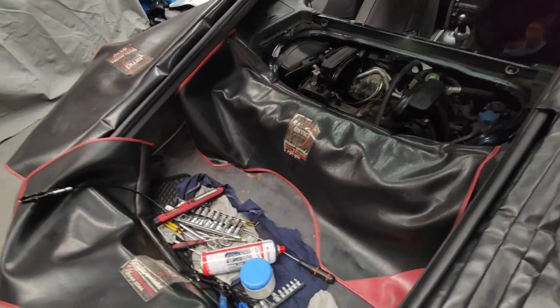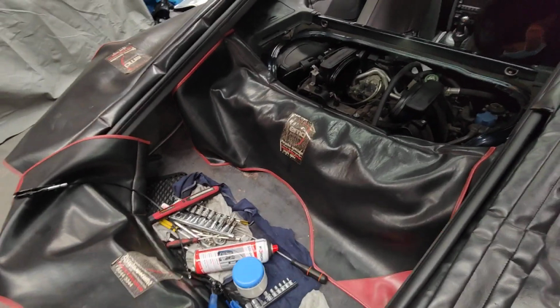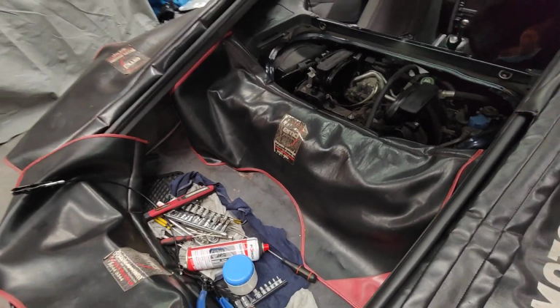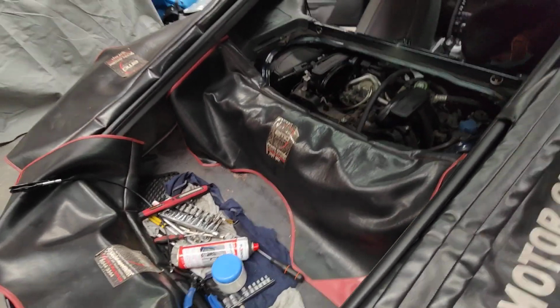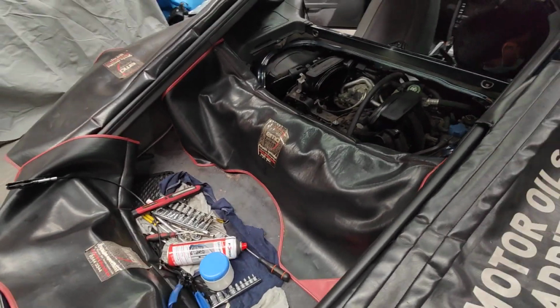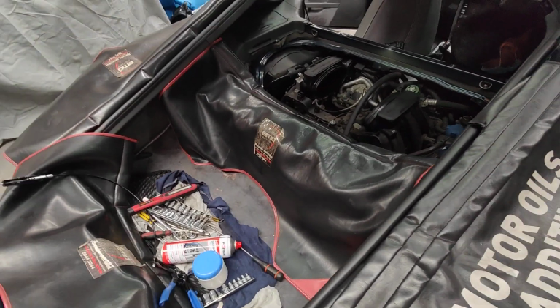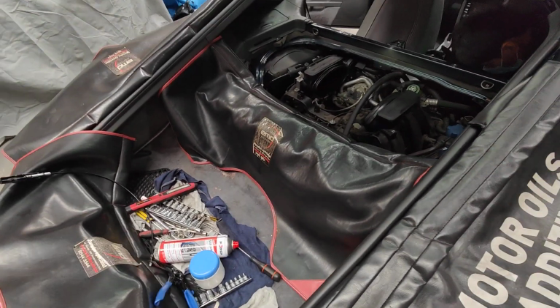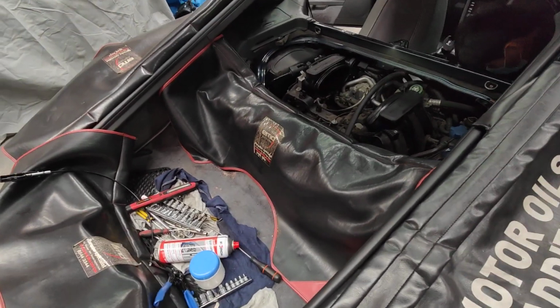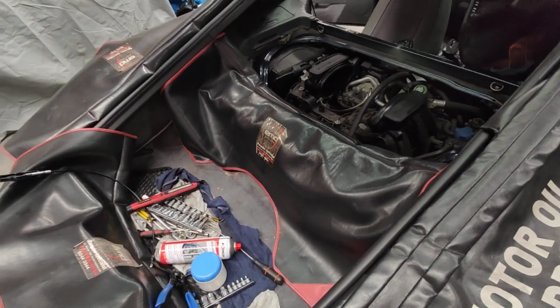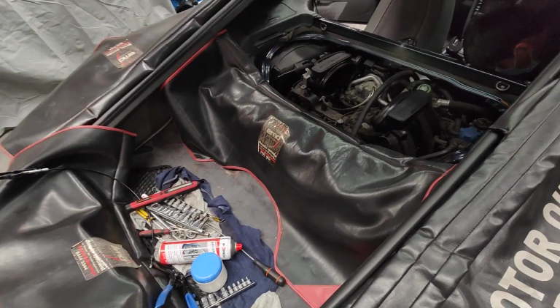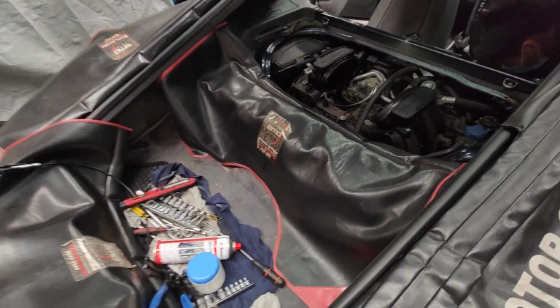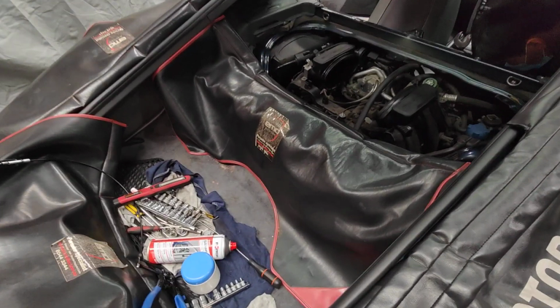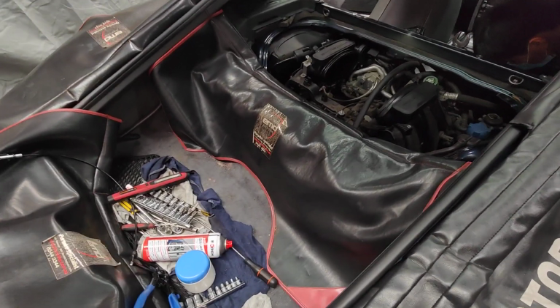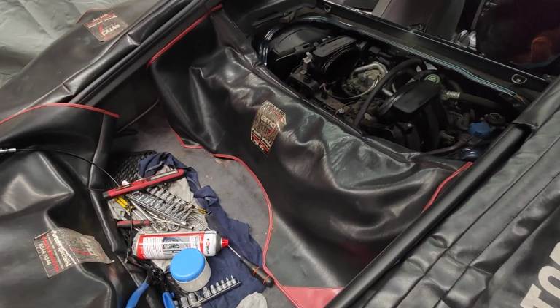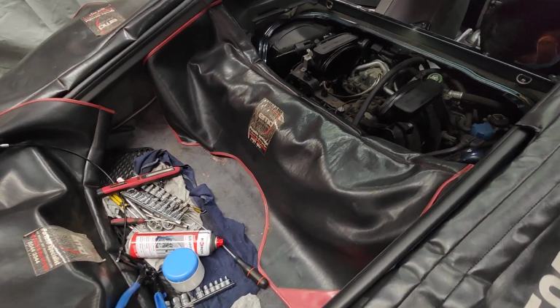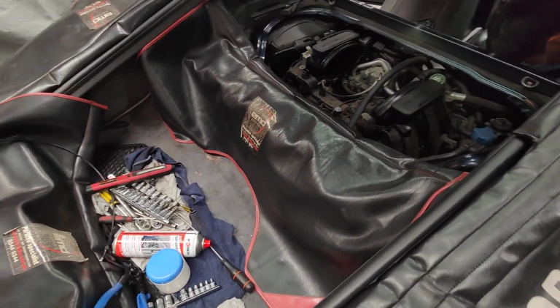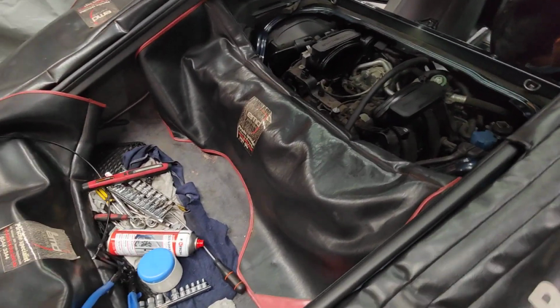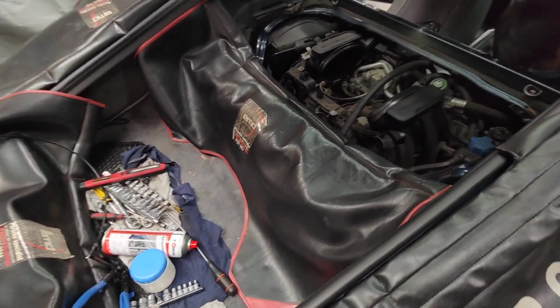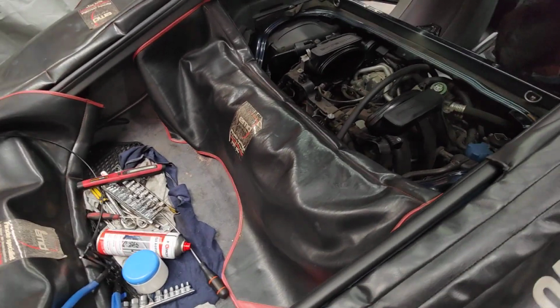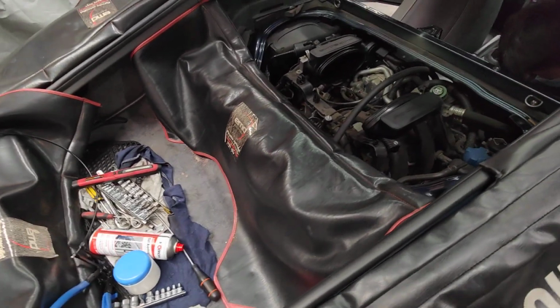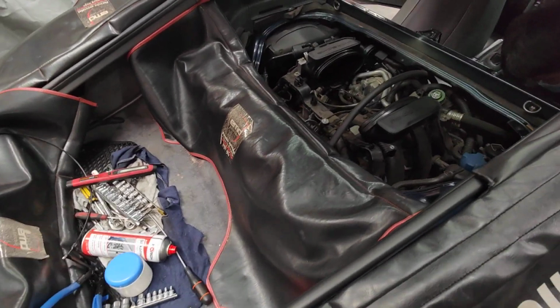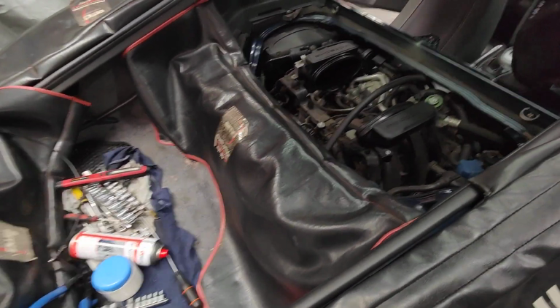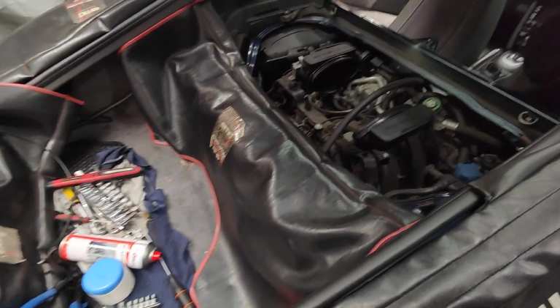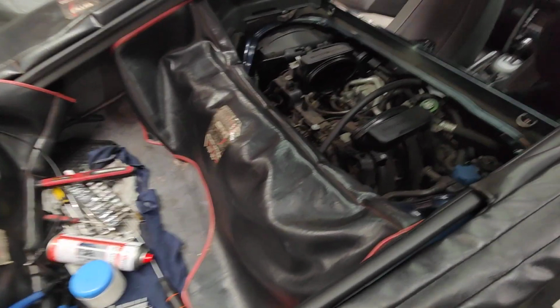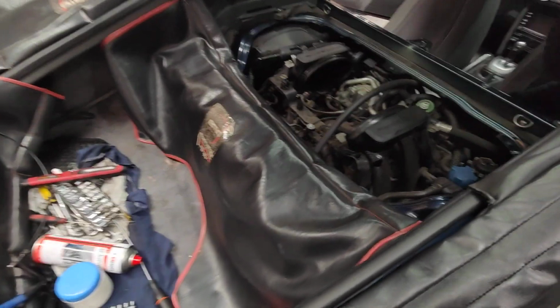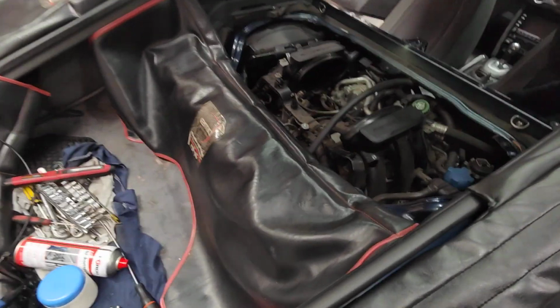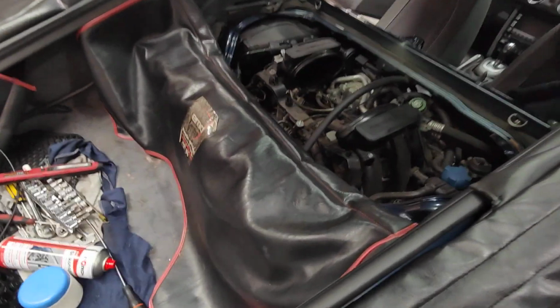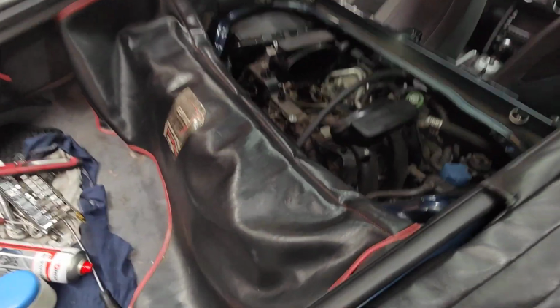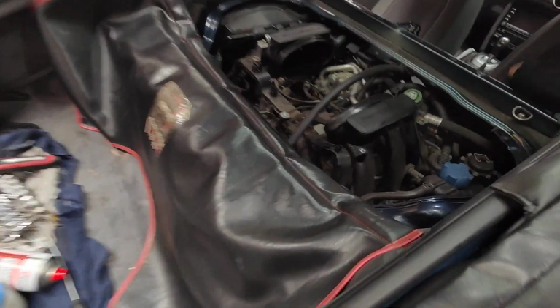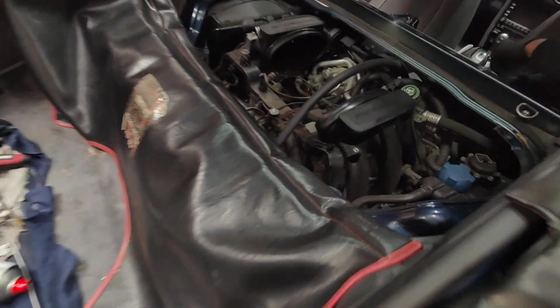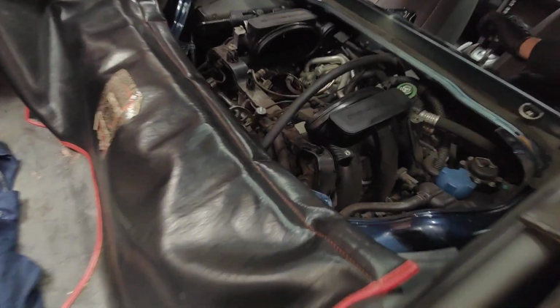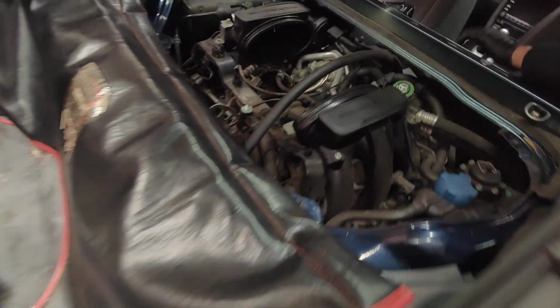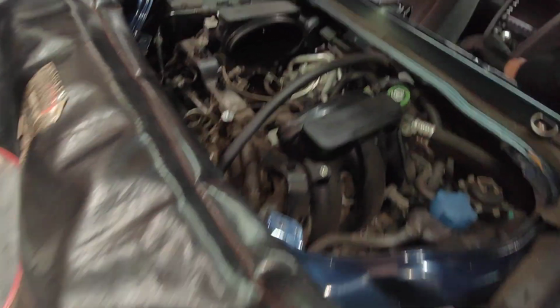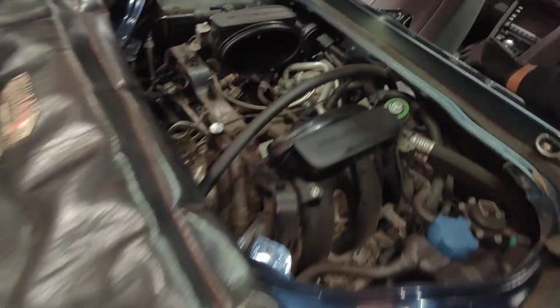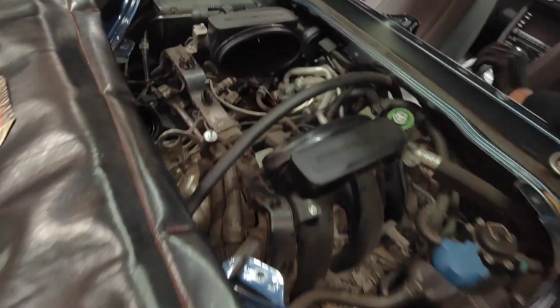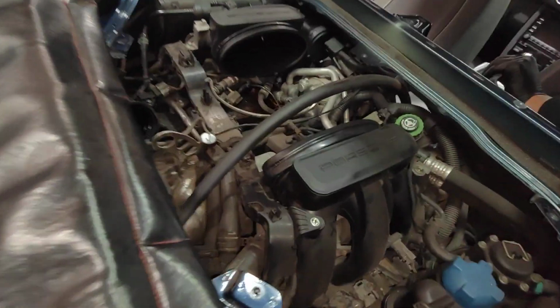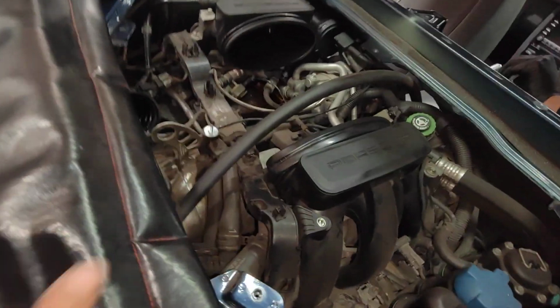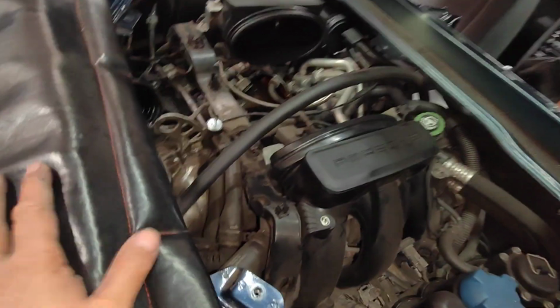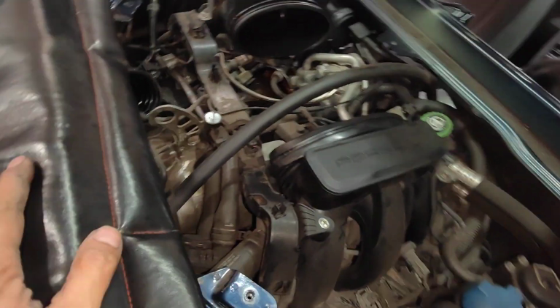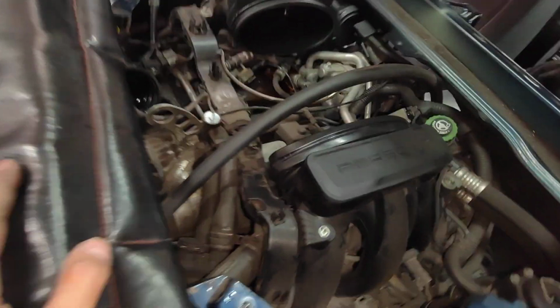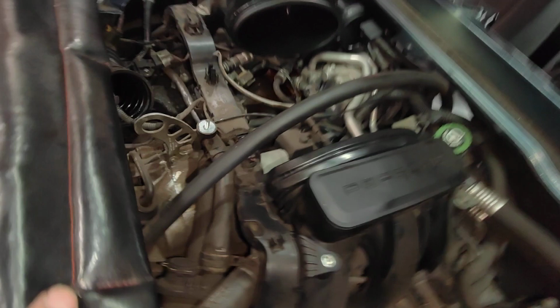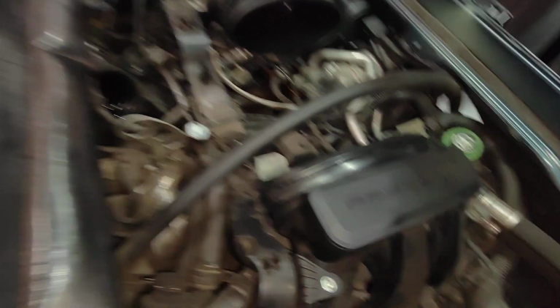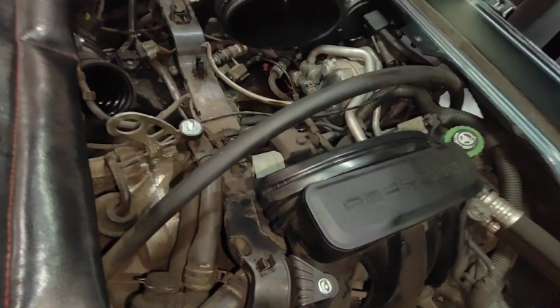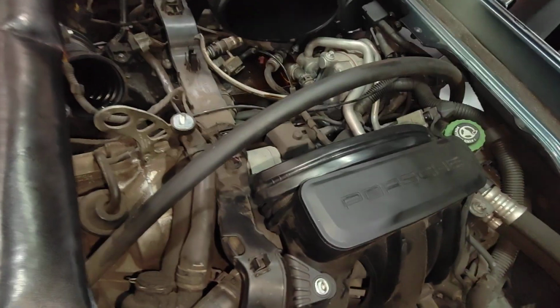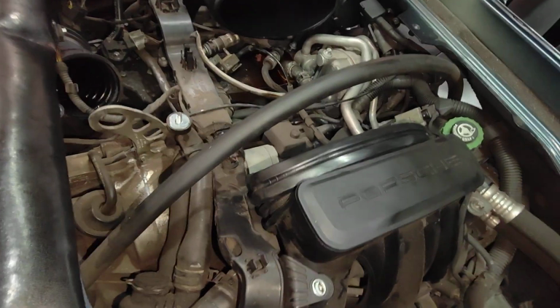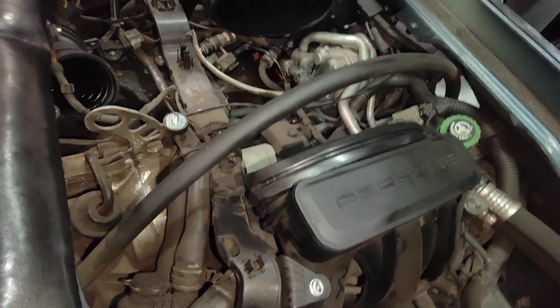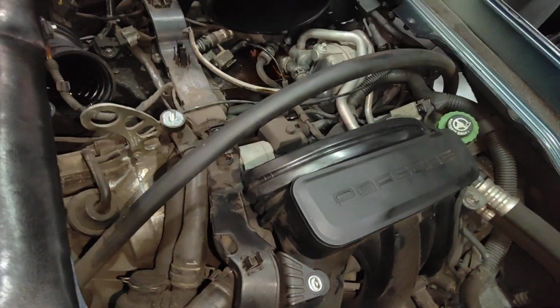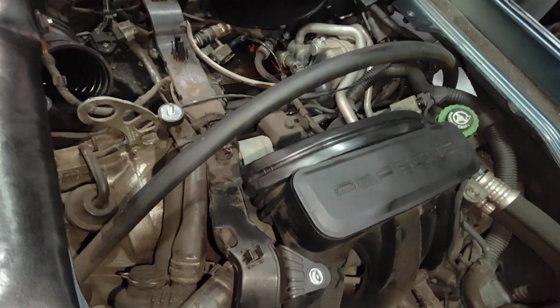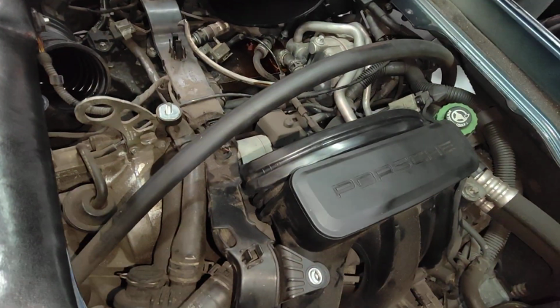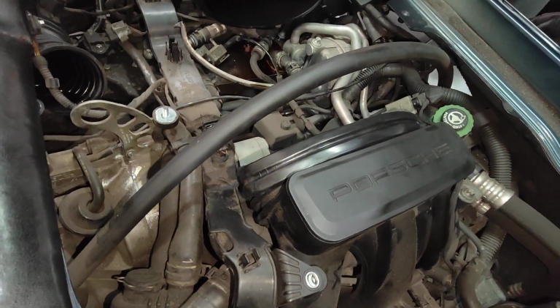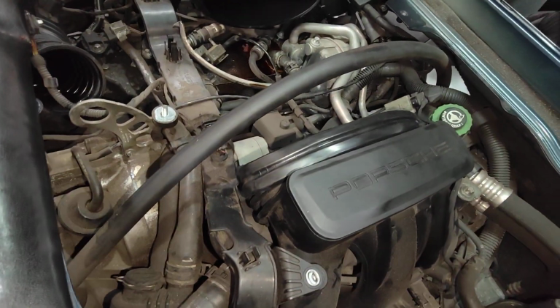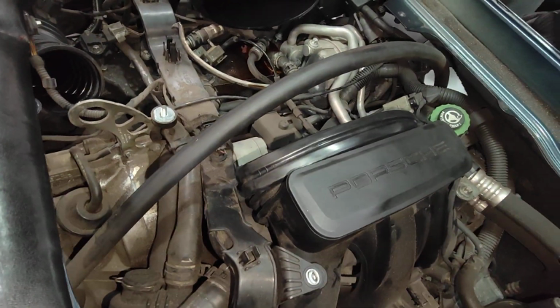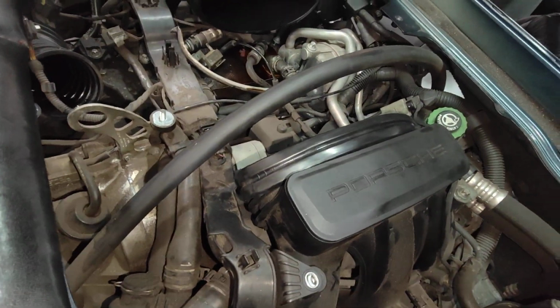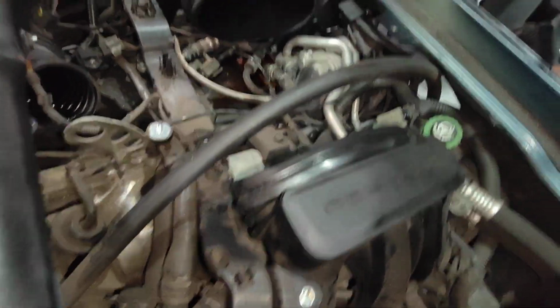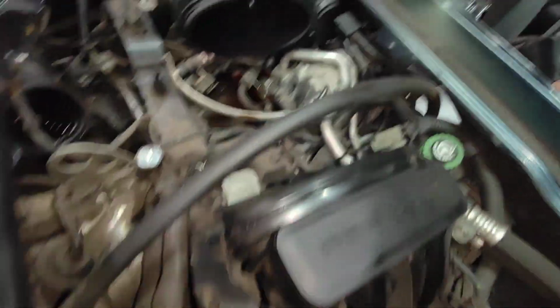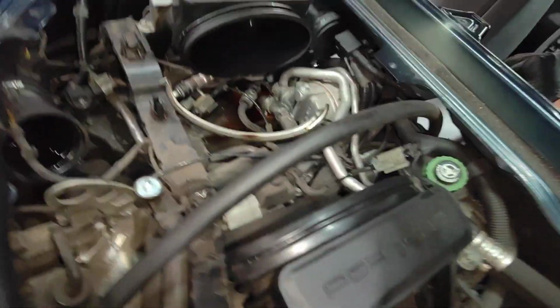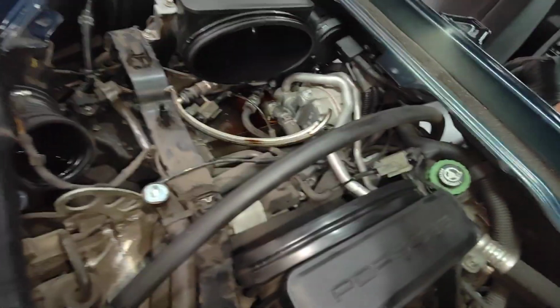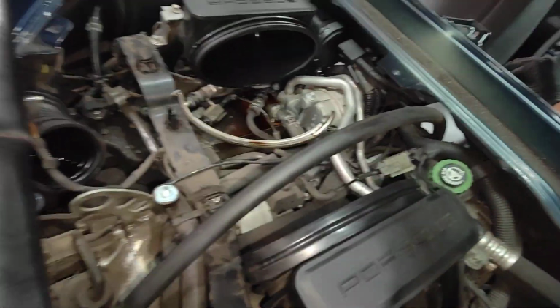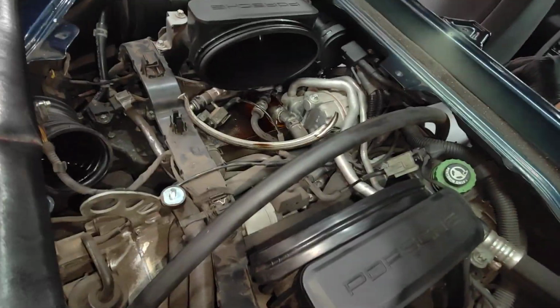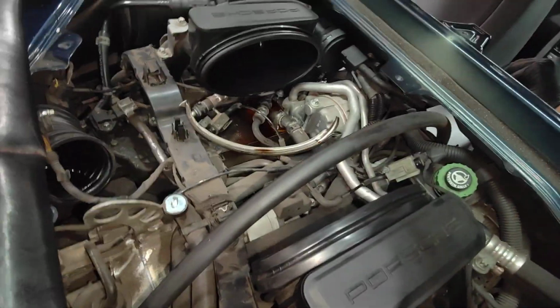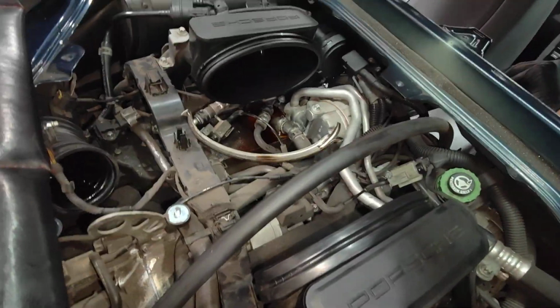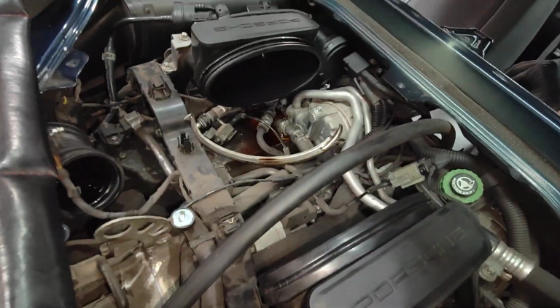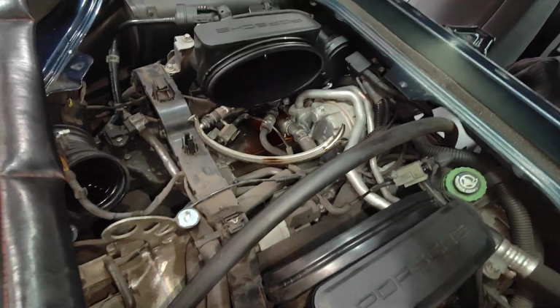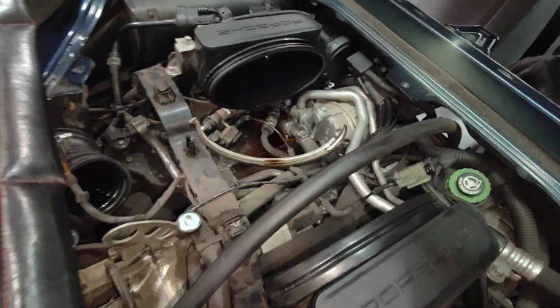Hello, Paul here from EMD Automotive and CamberBus. Today we've got a Cayman here, 987 Mark II.